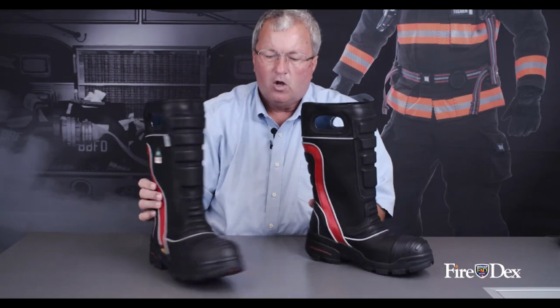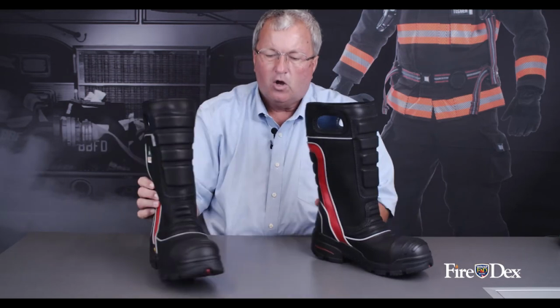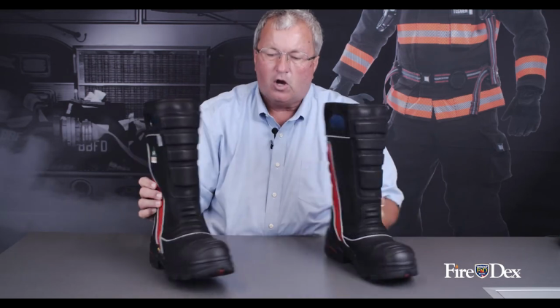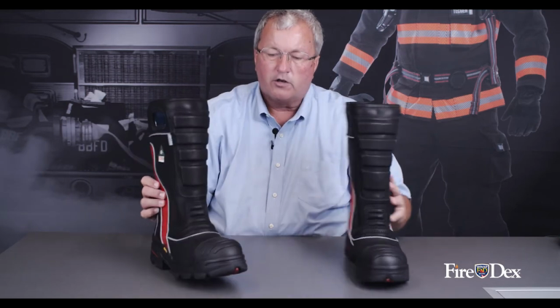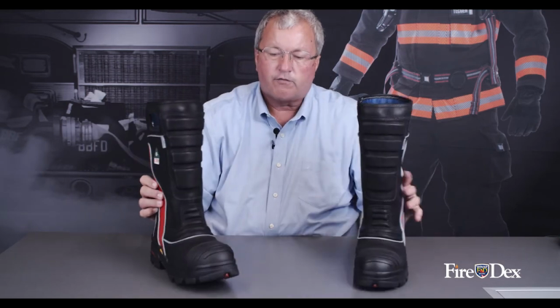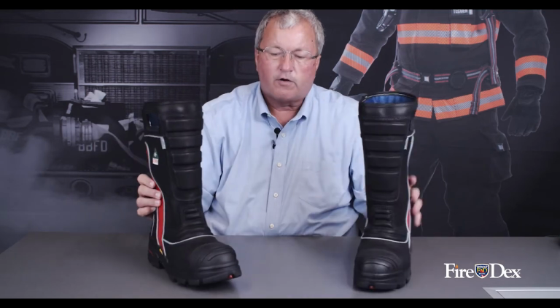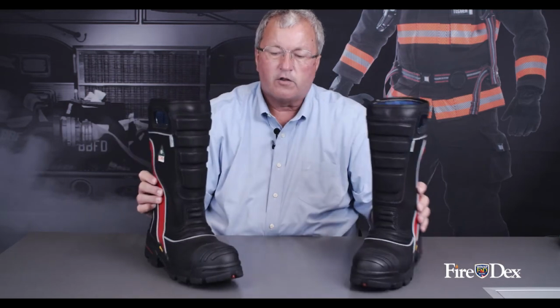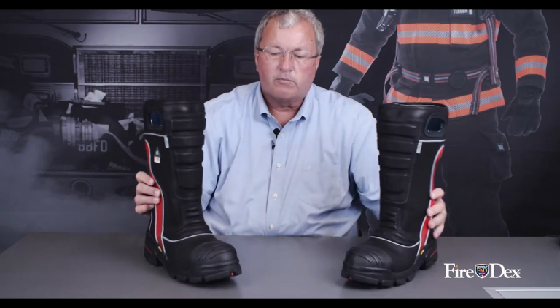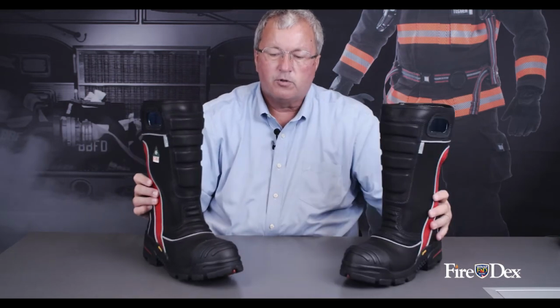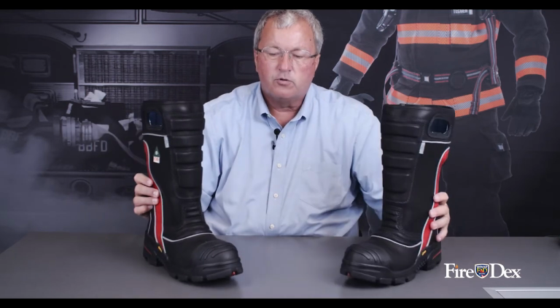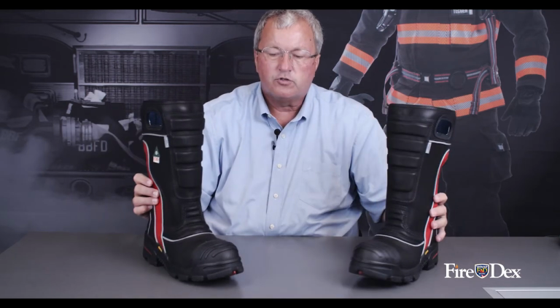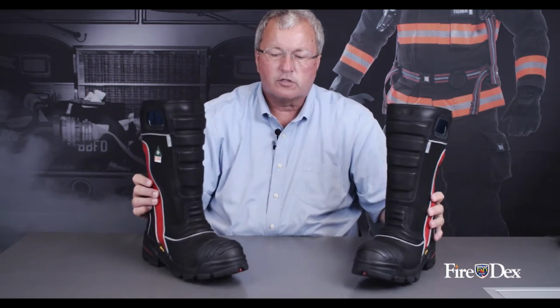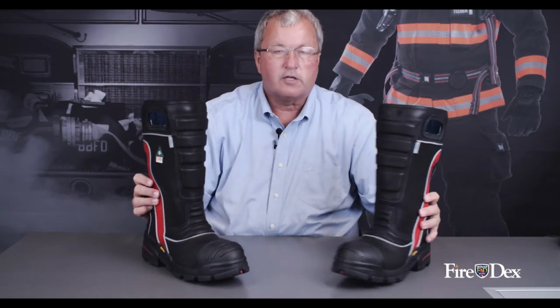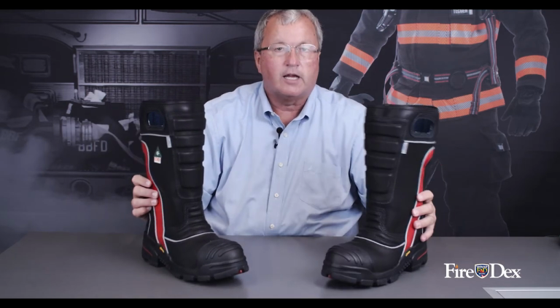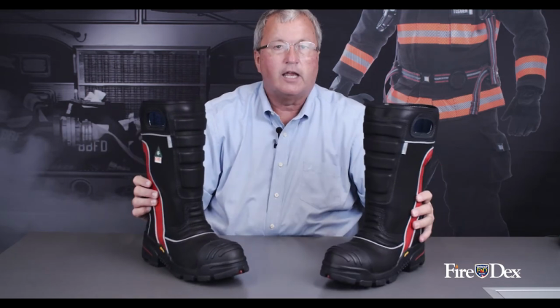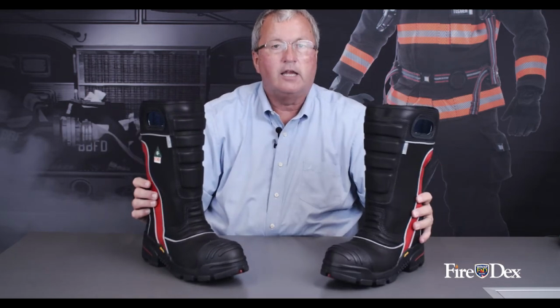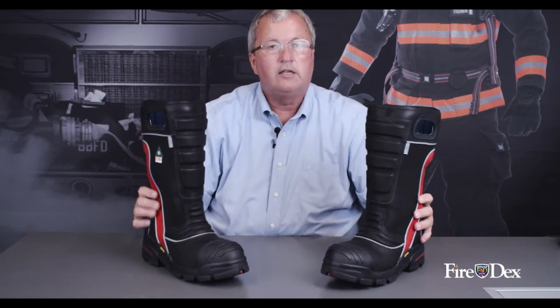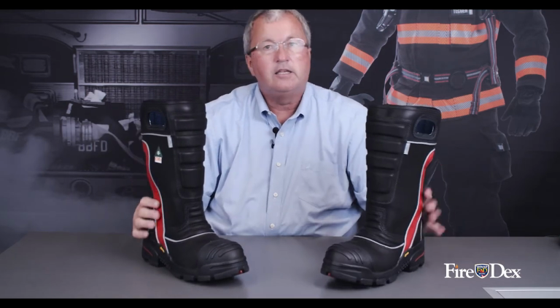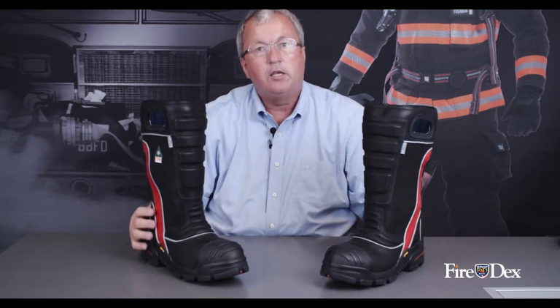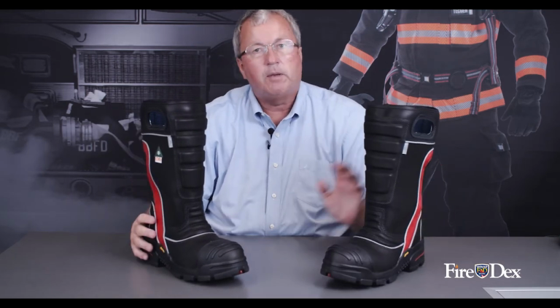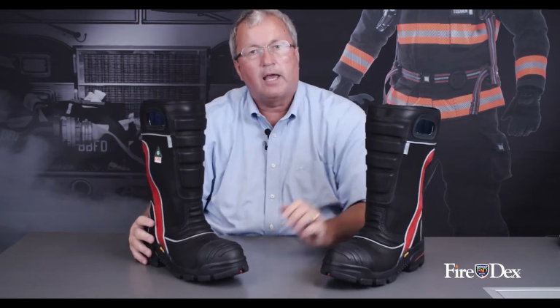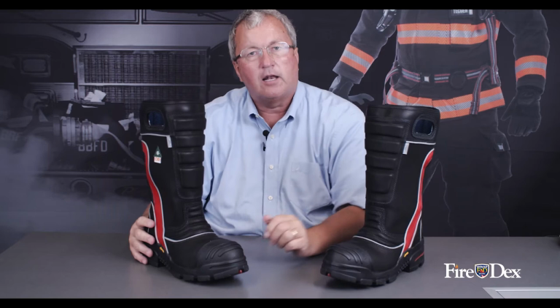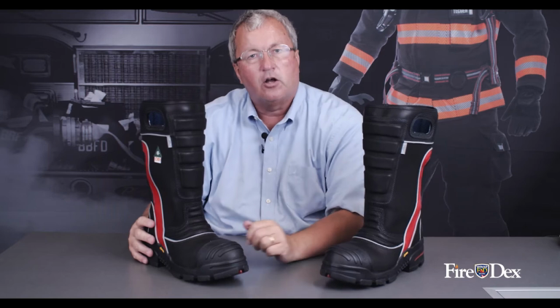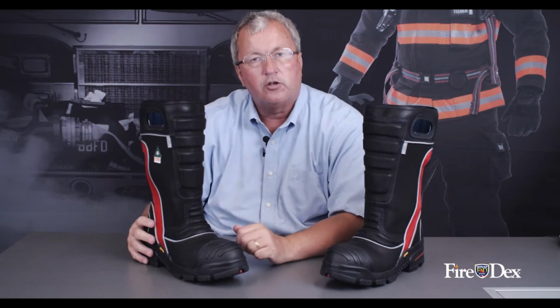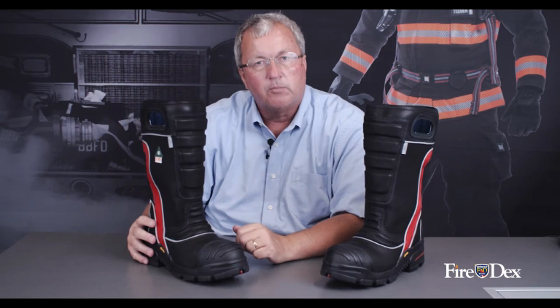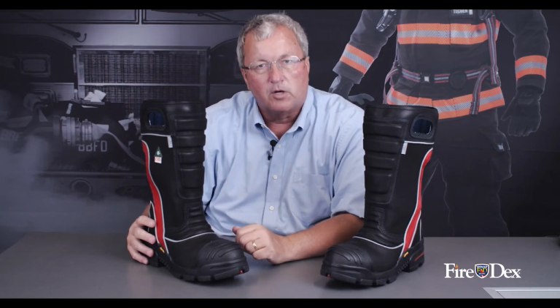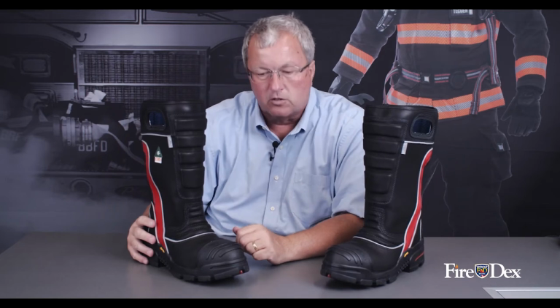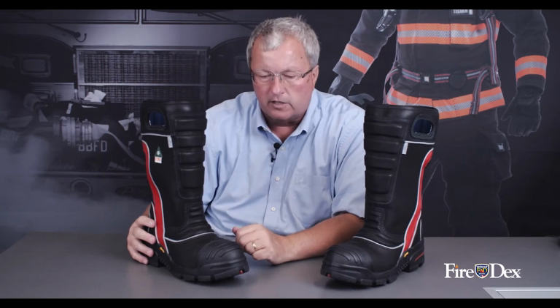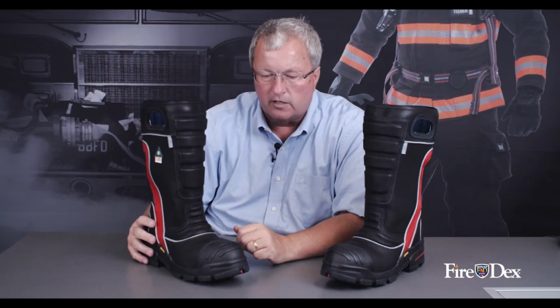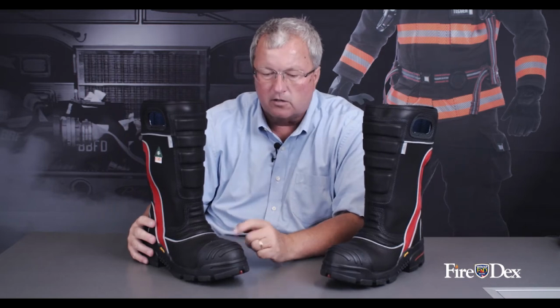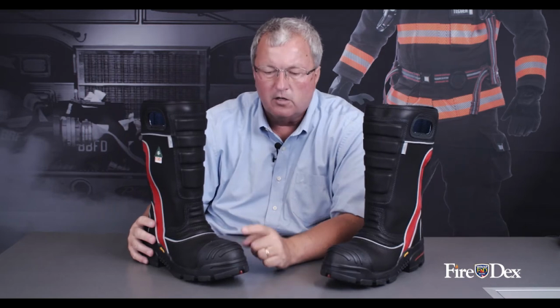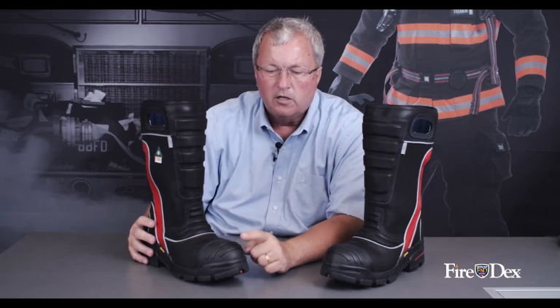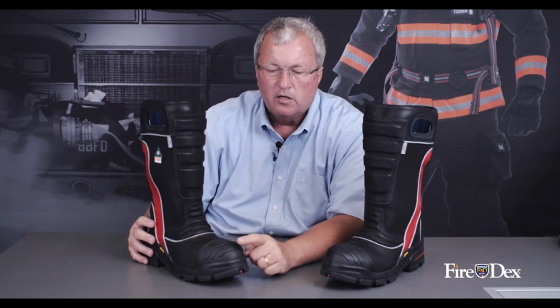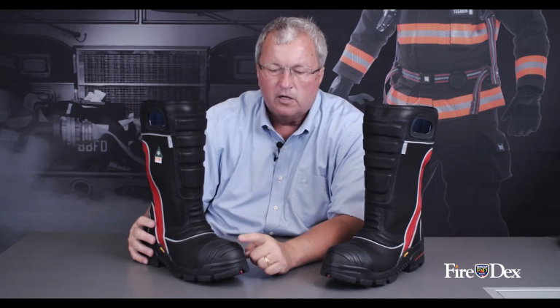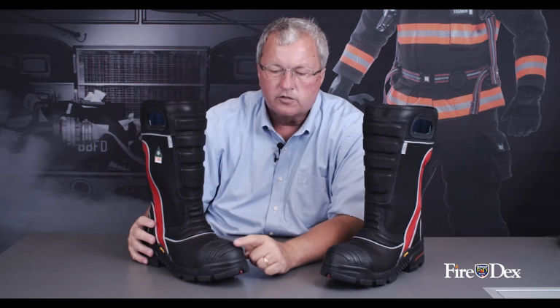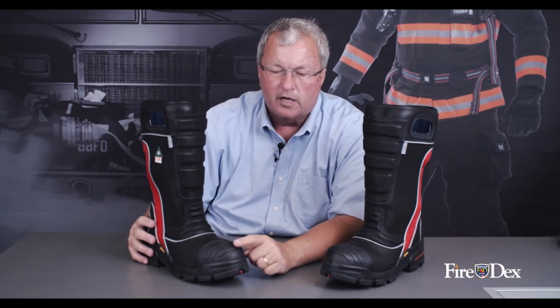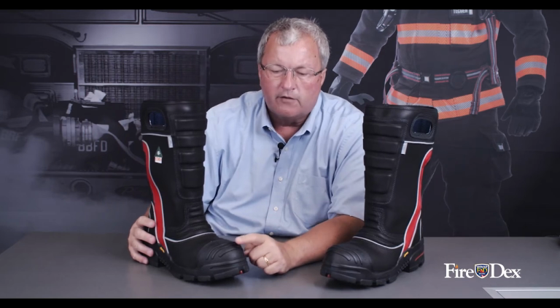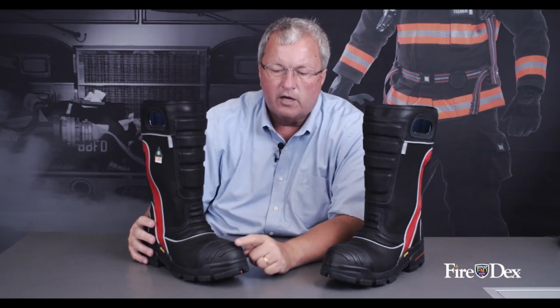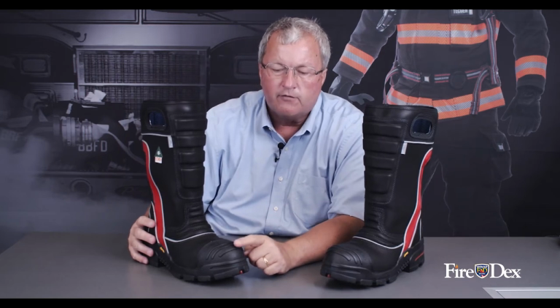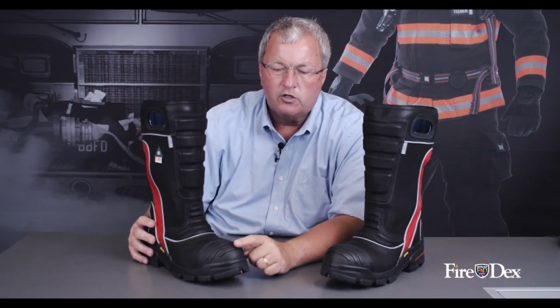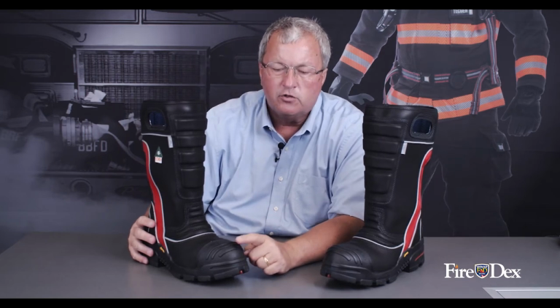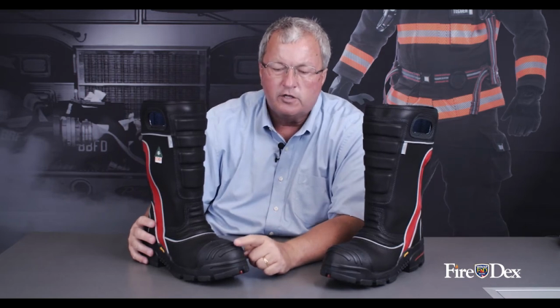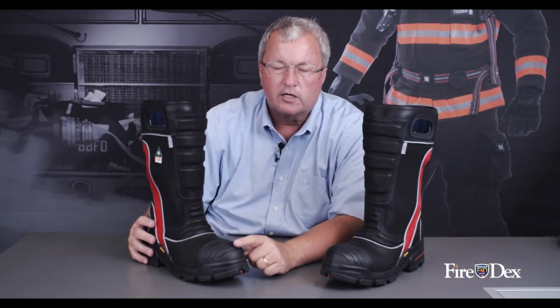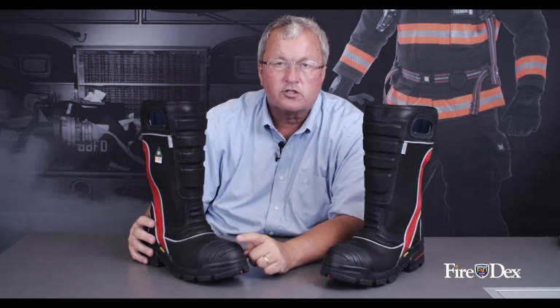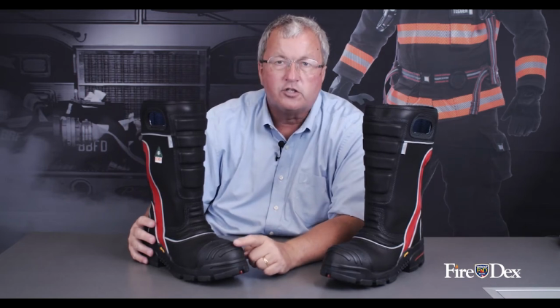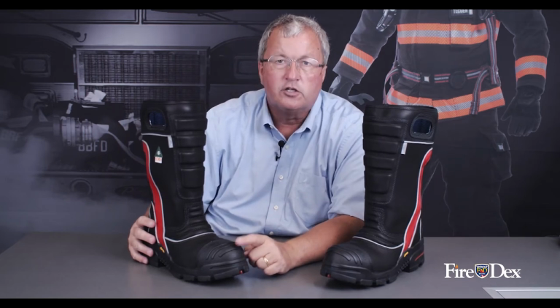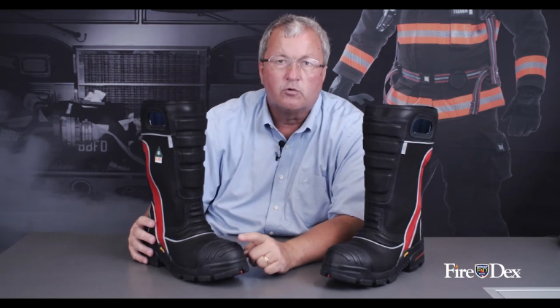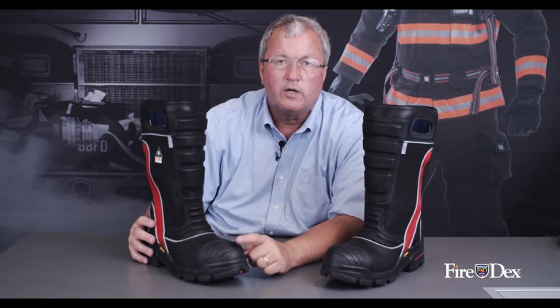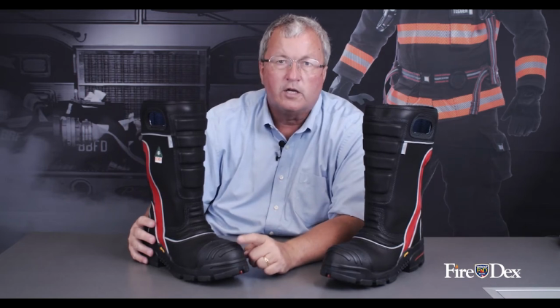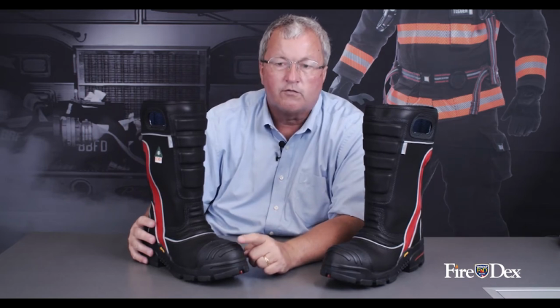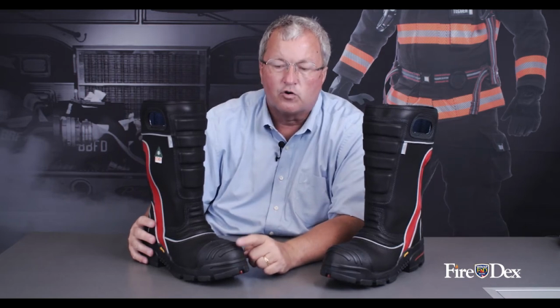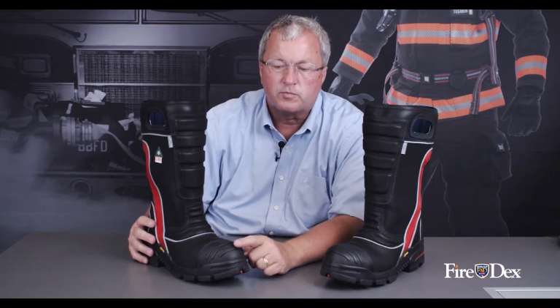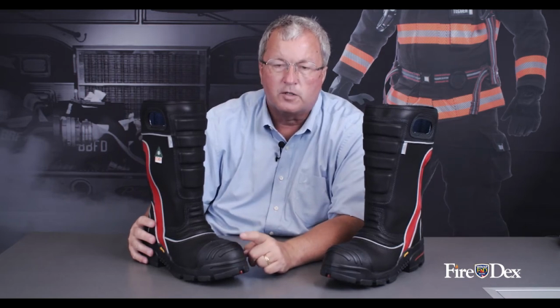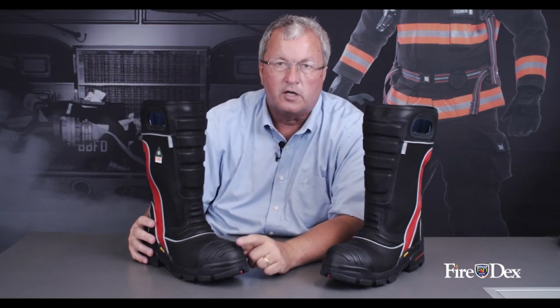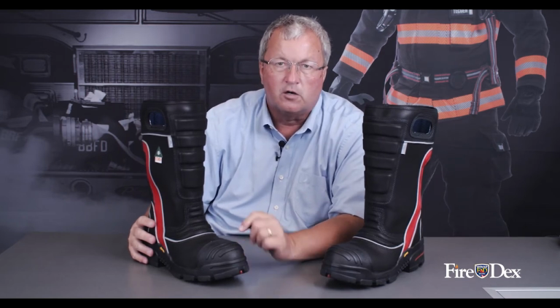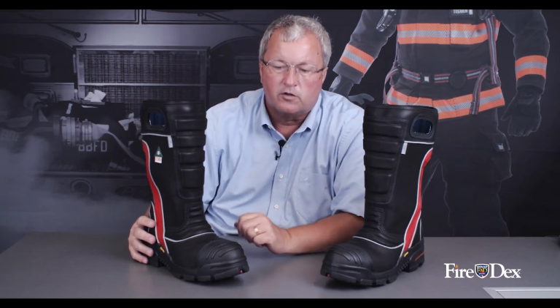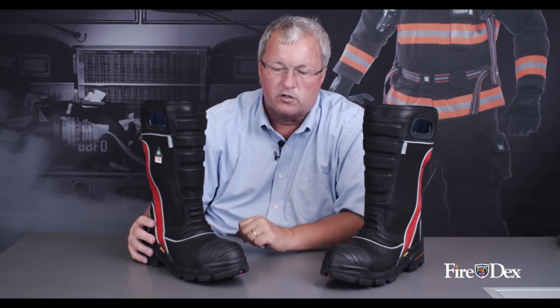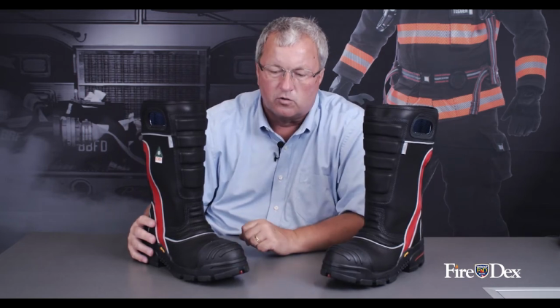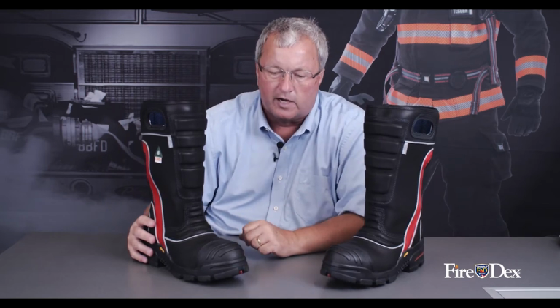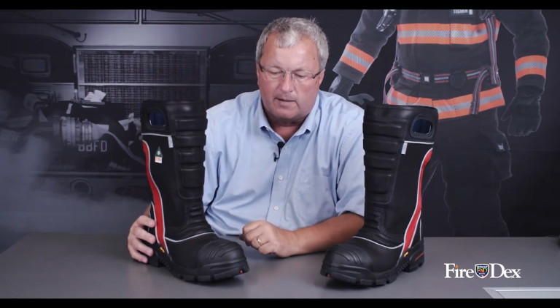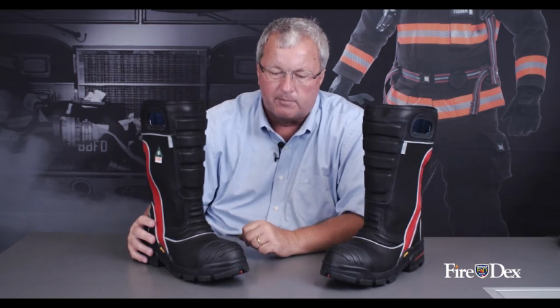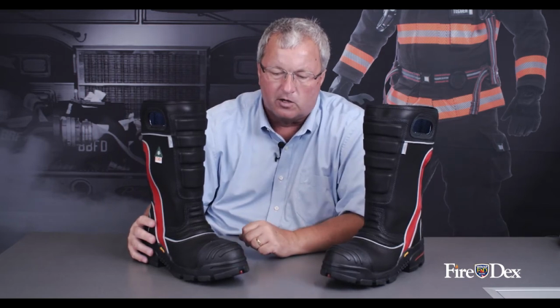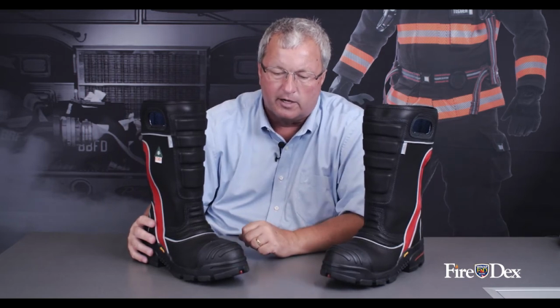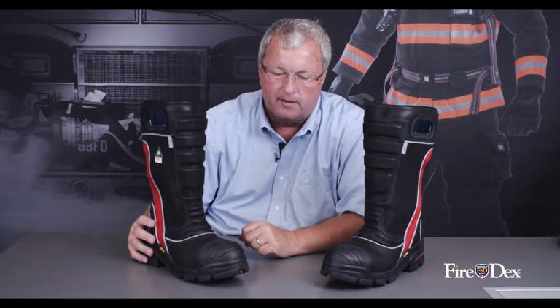On the front of the boot, just like a knee pad on your bunker gear, there is a heavy duty exterior reinforcement on the toe cap area.